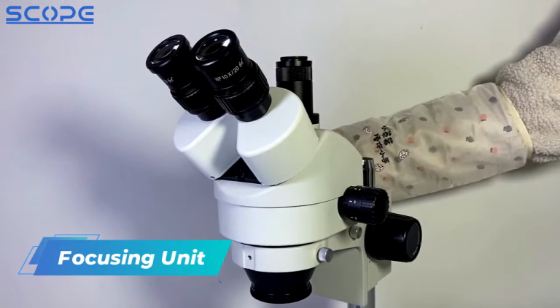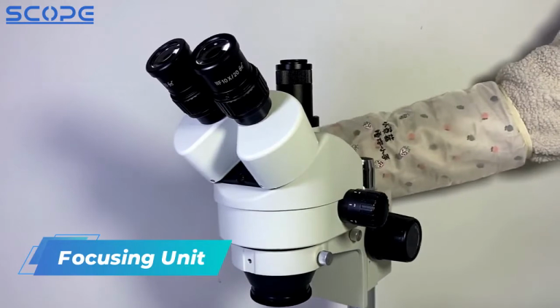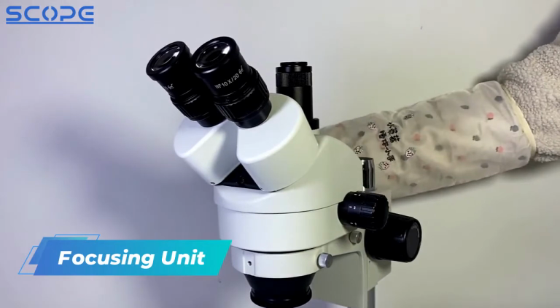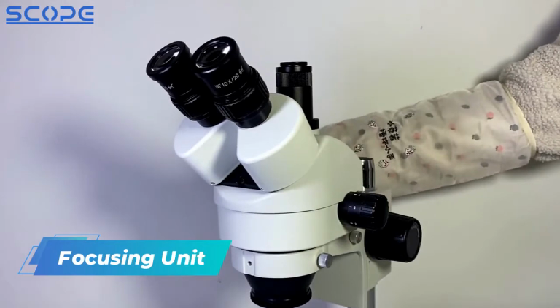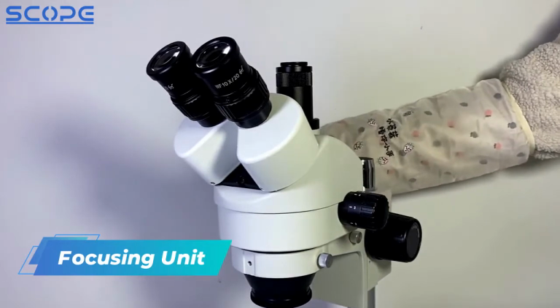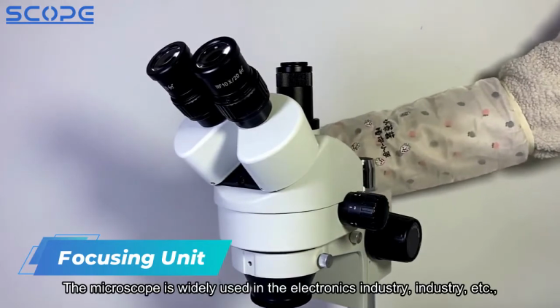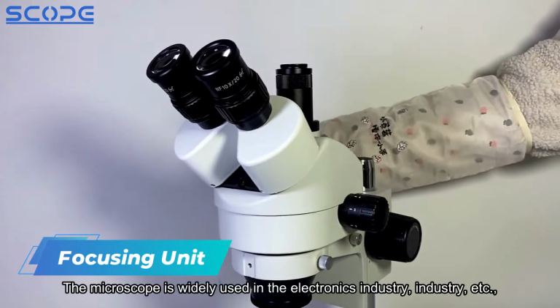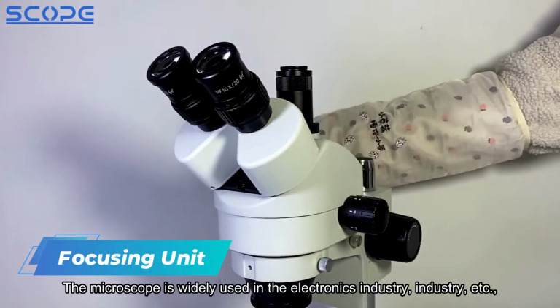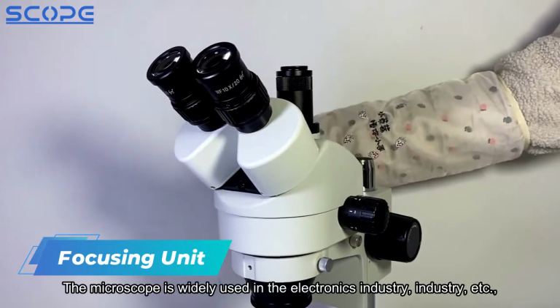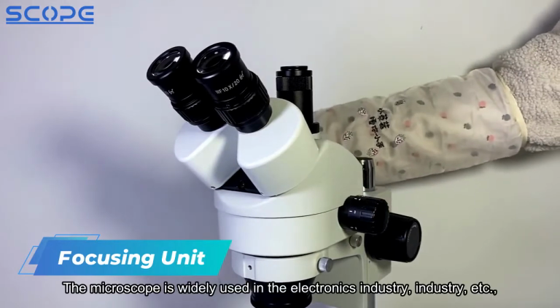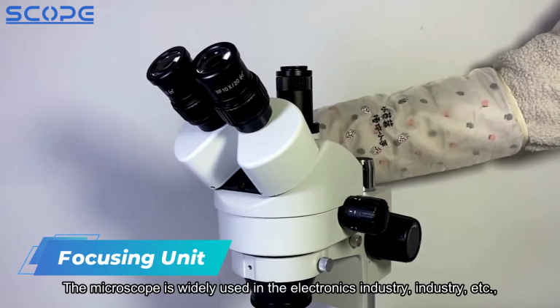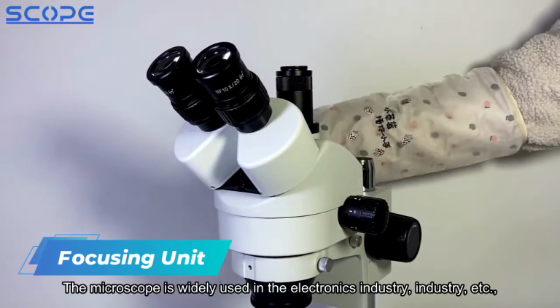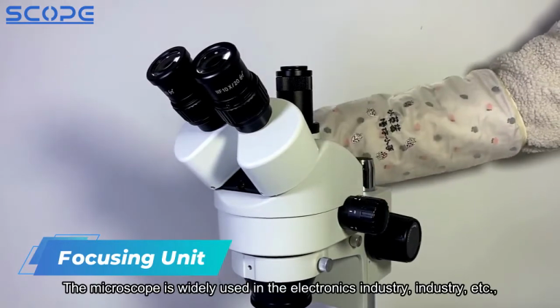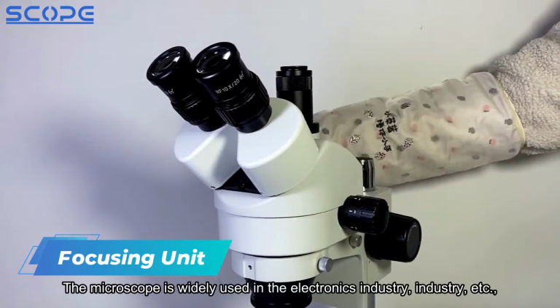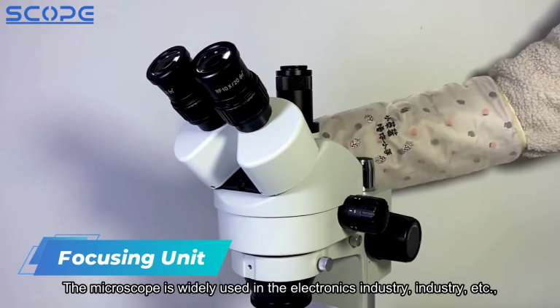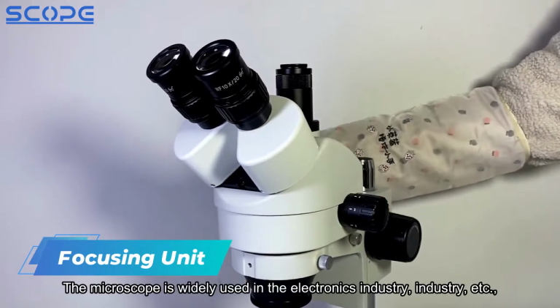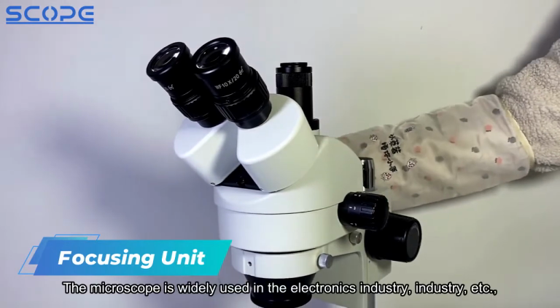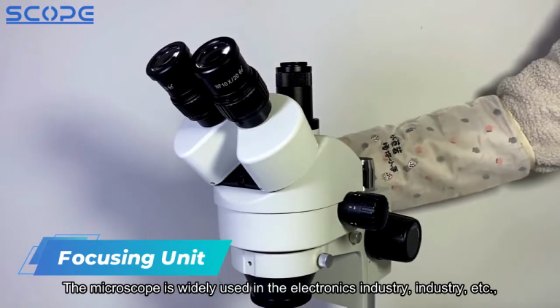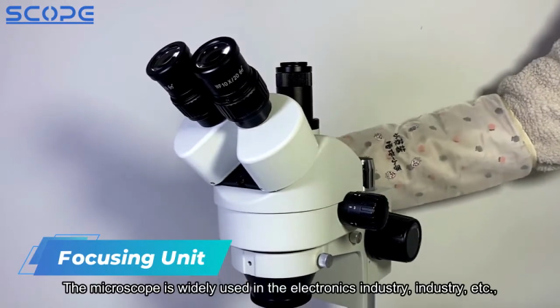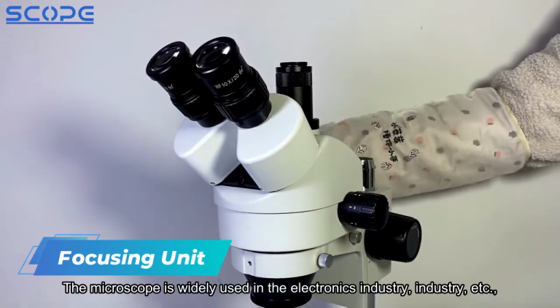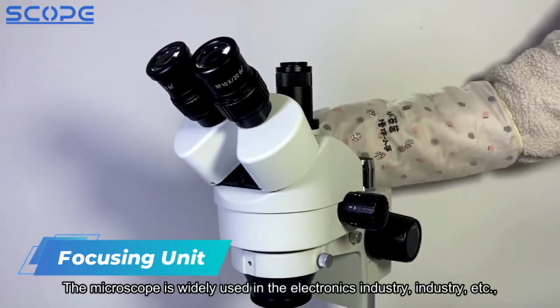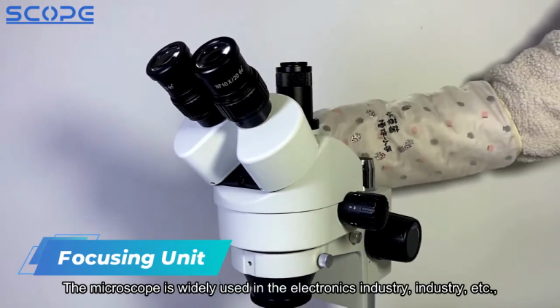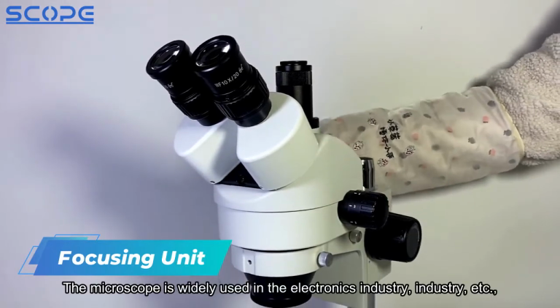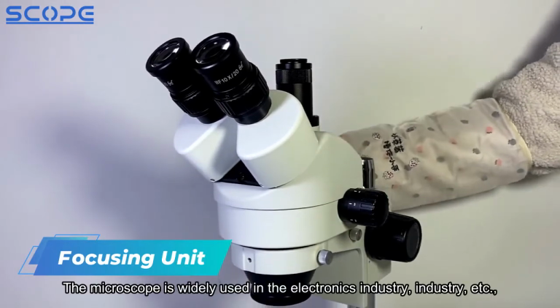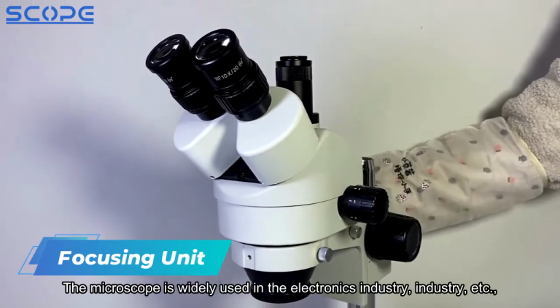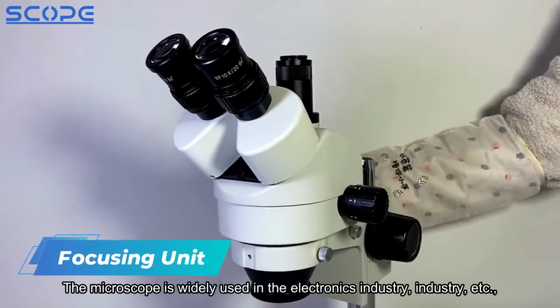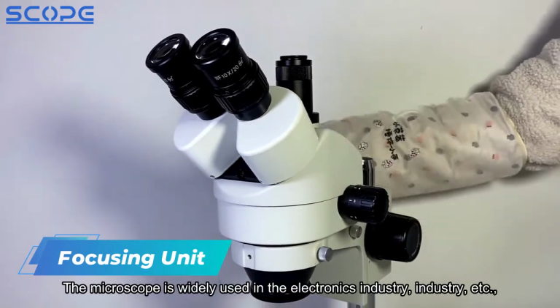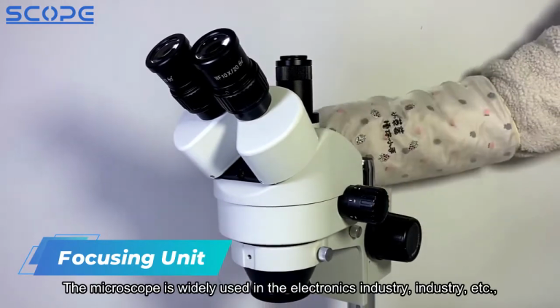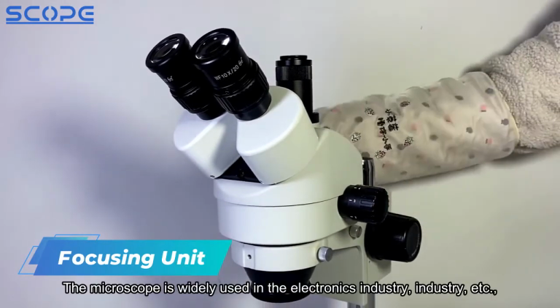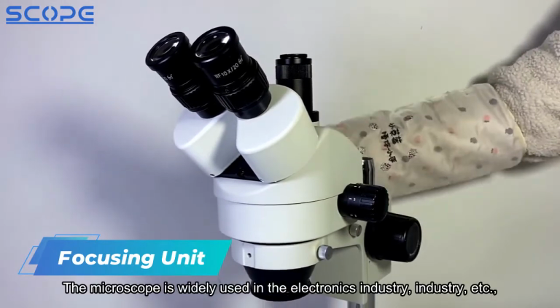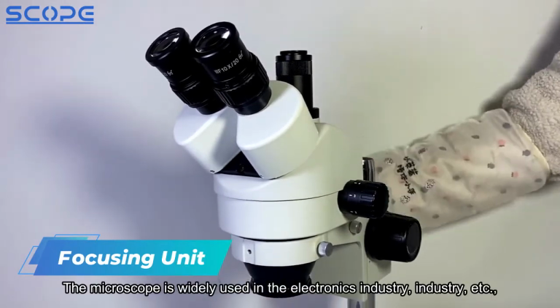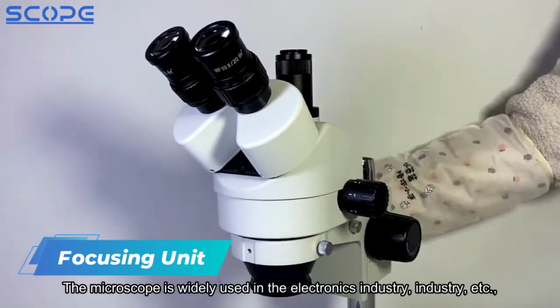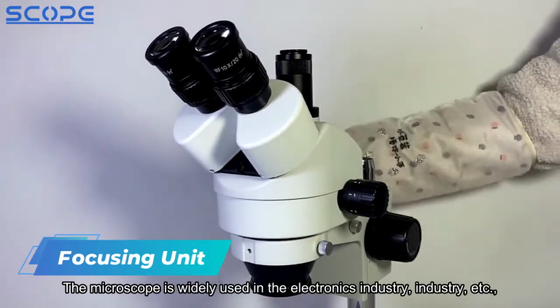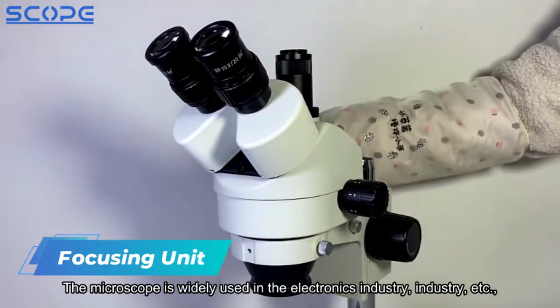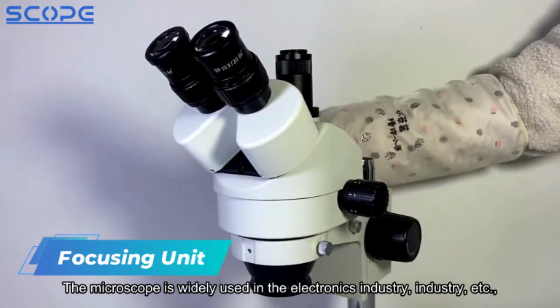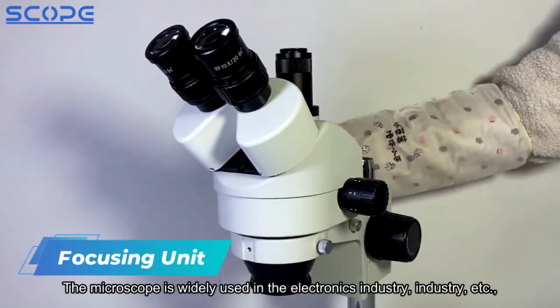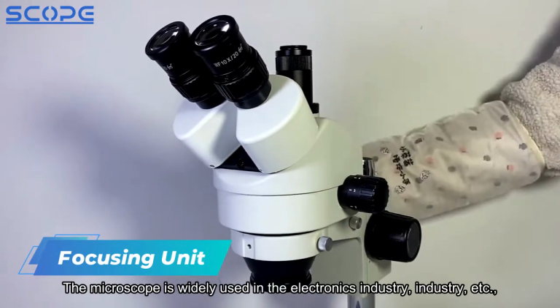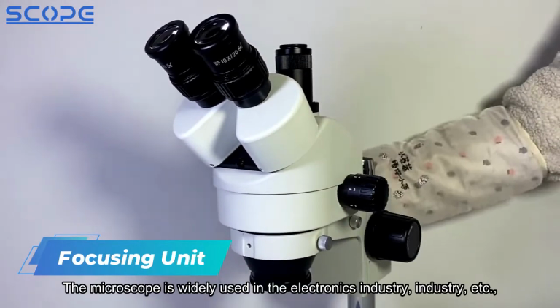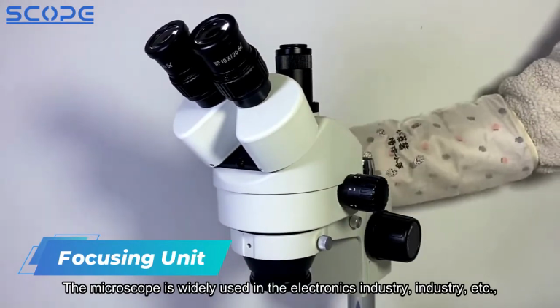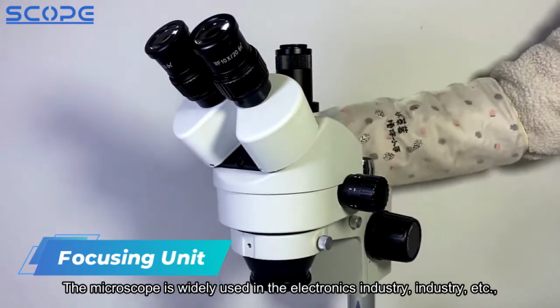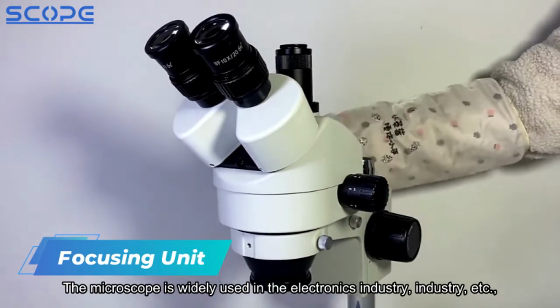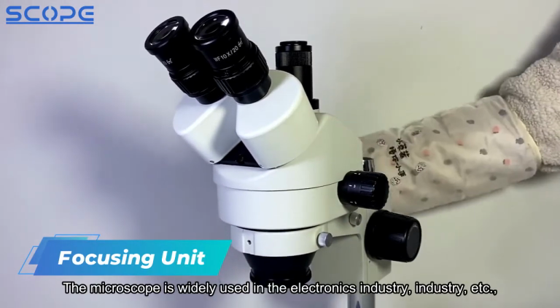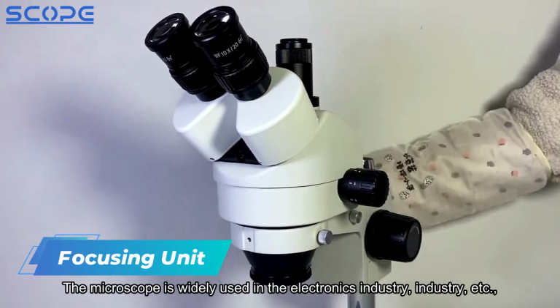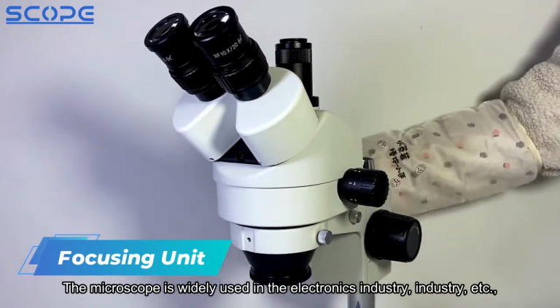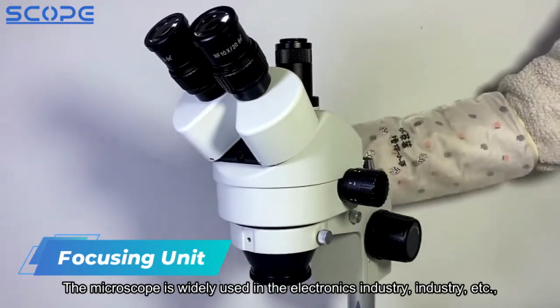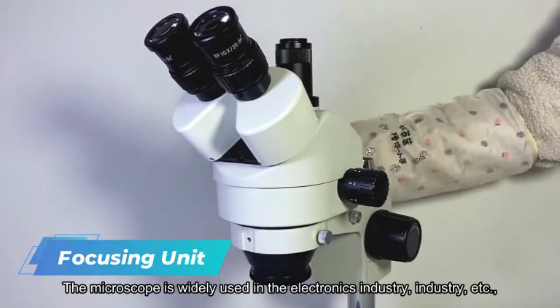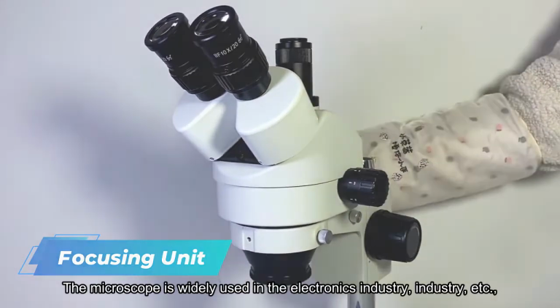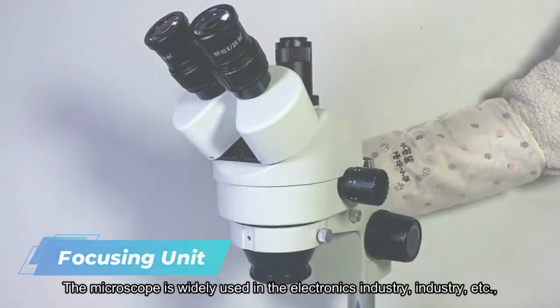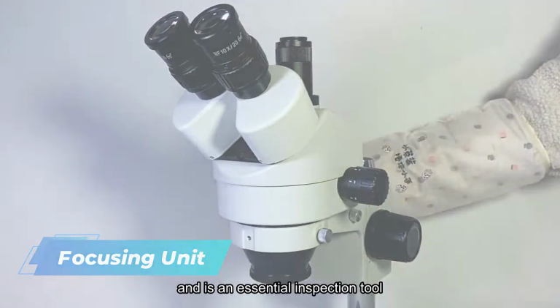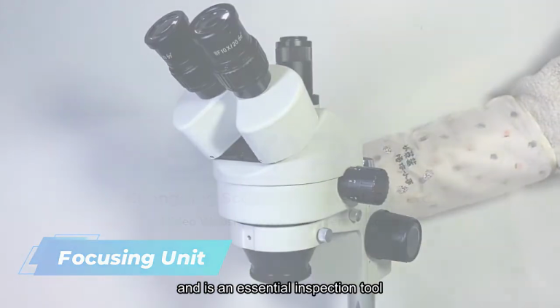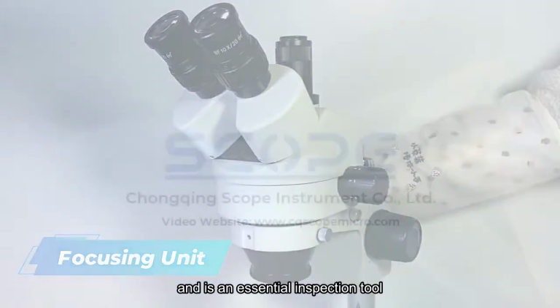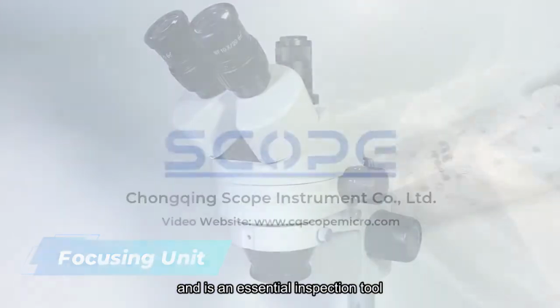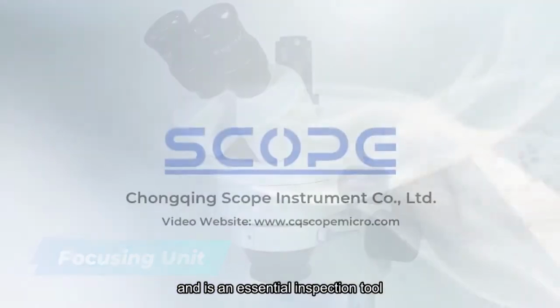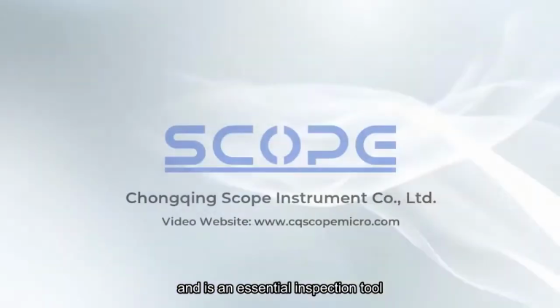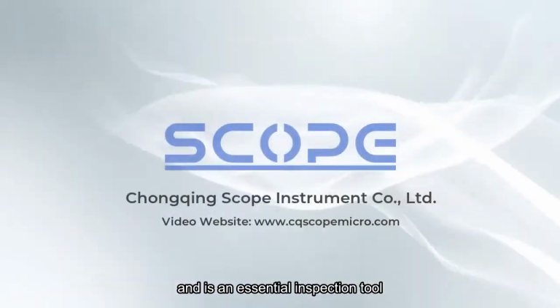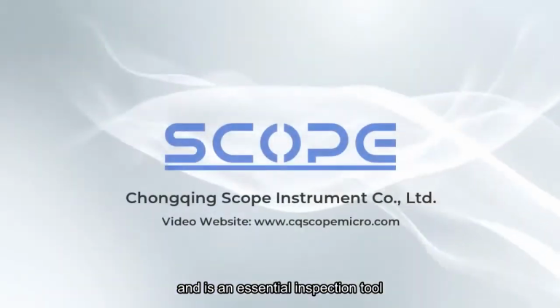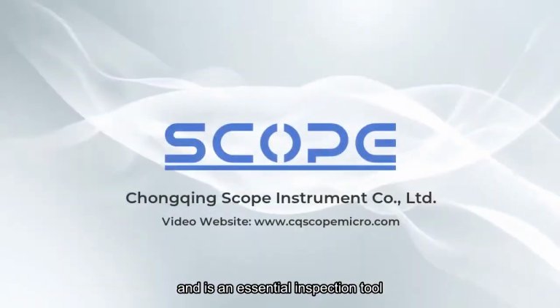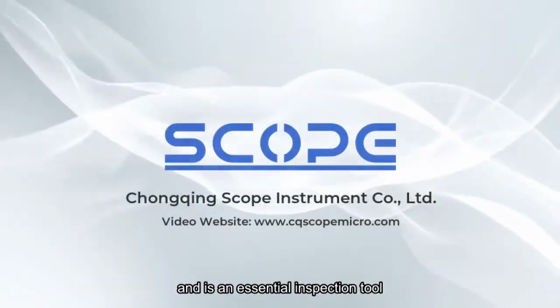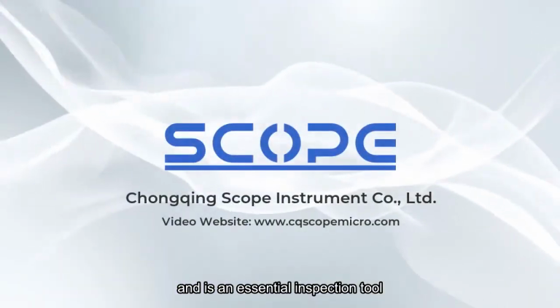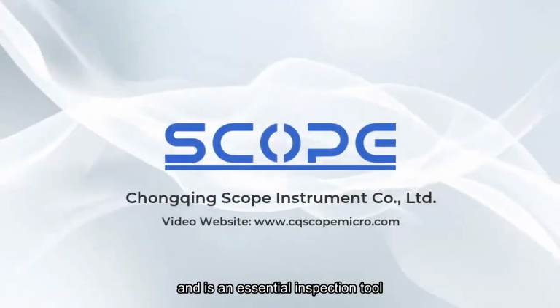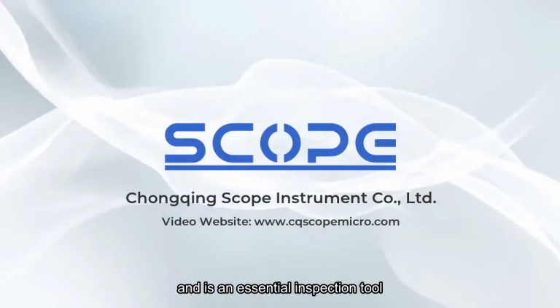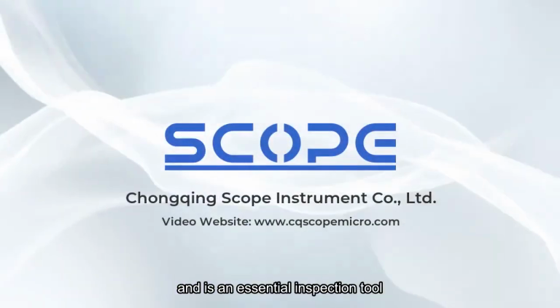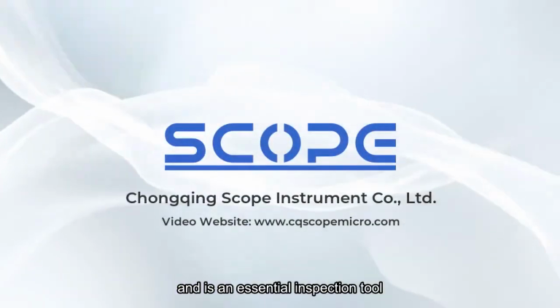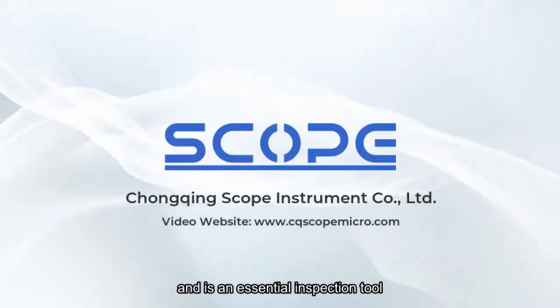The microscope is widely used in the electronics industry, and is an essential inspection tool.